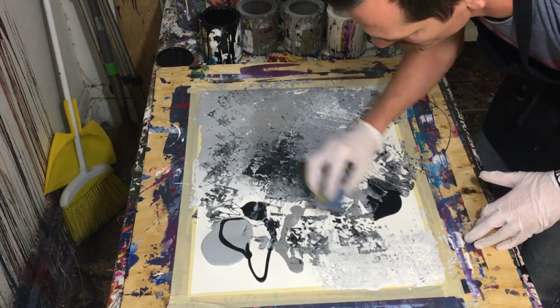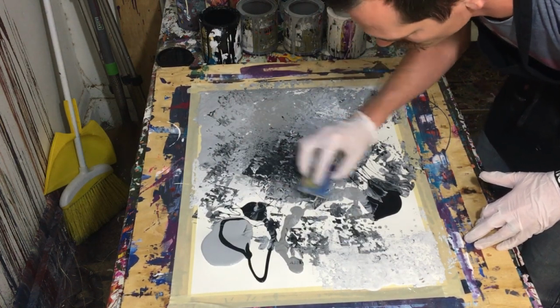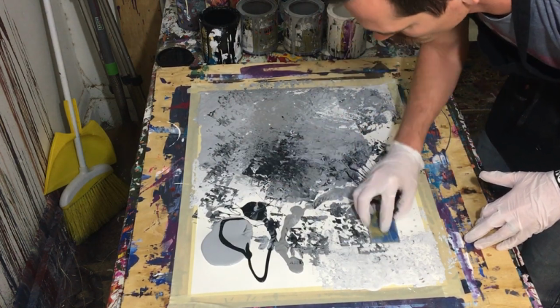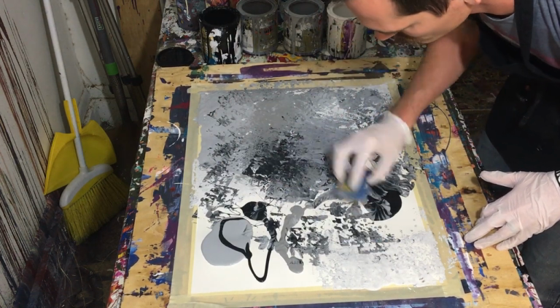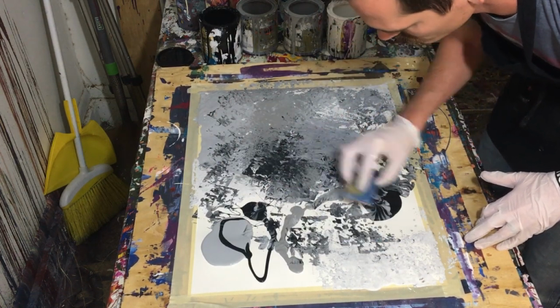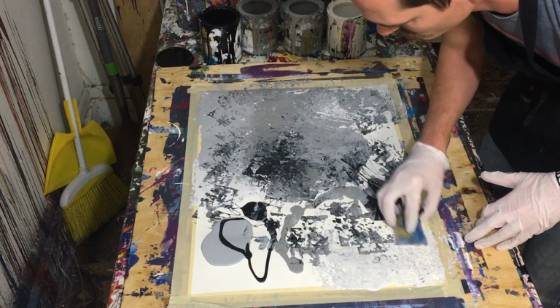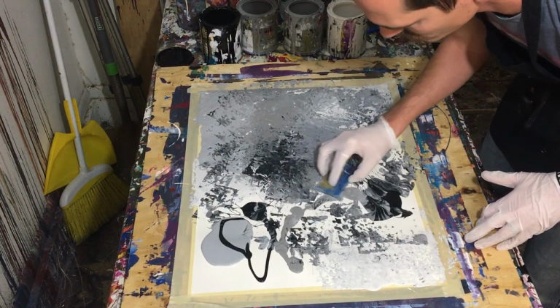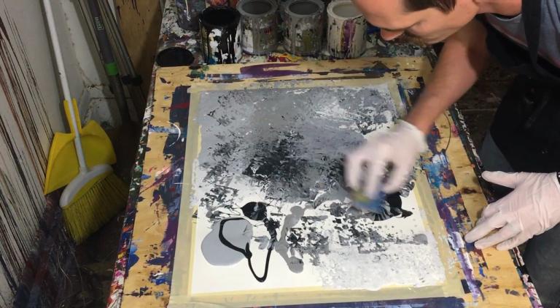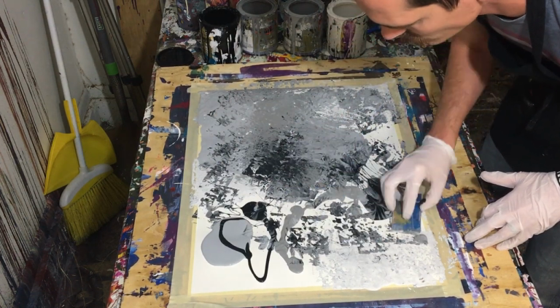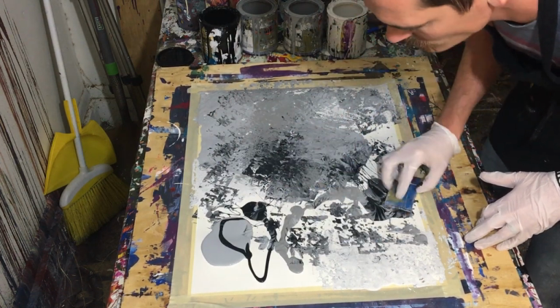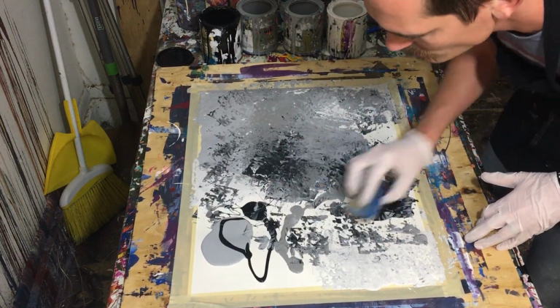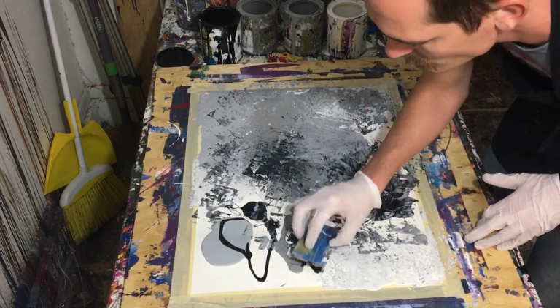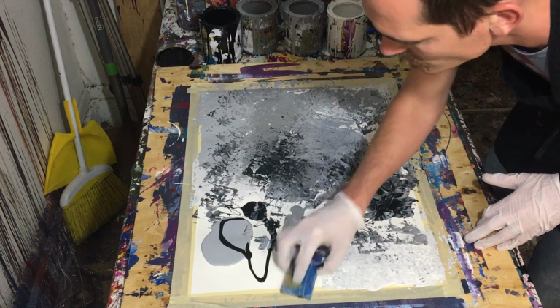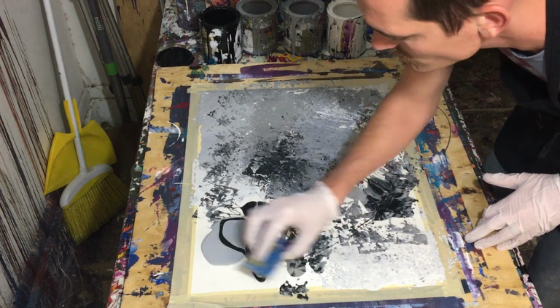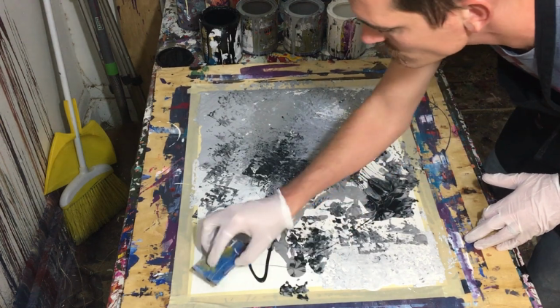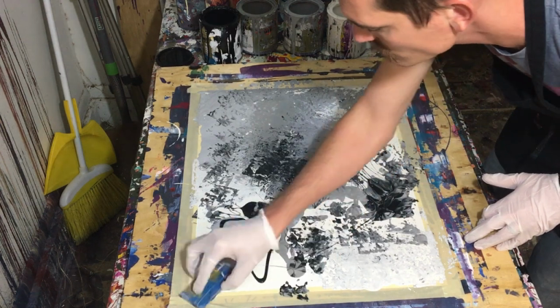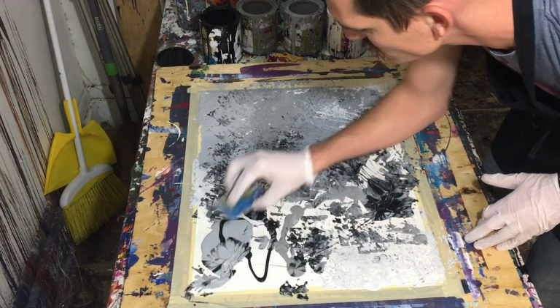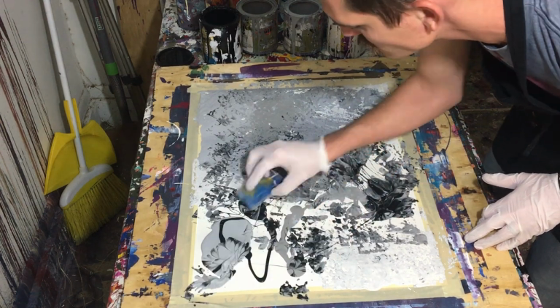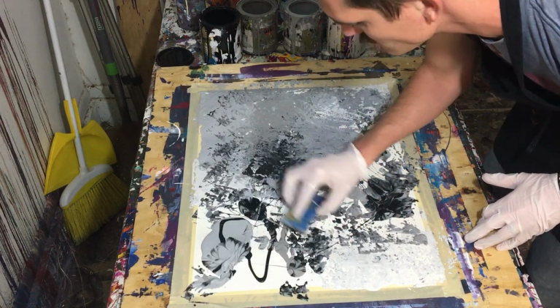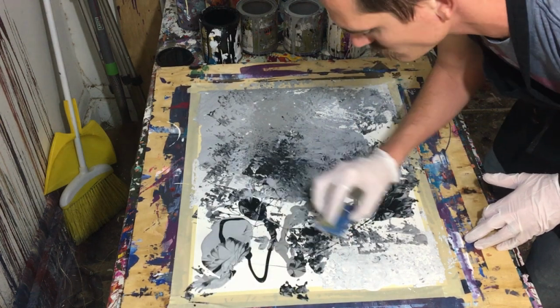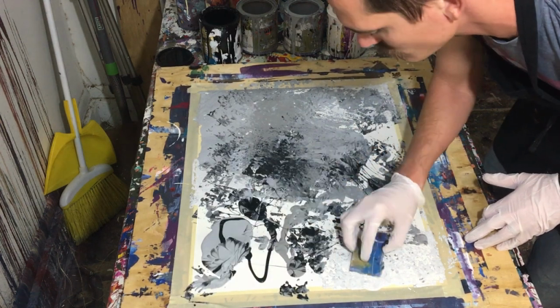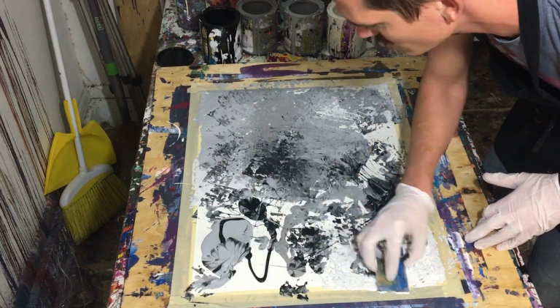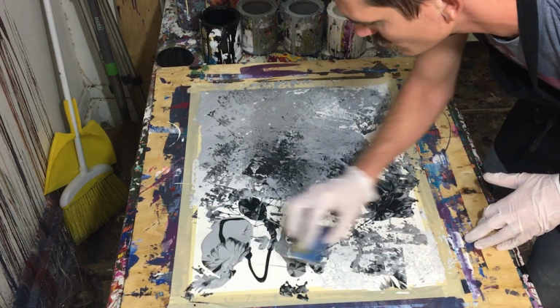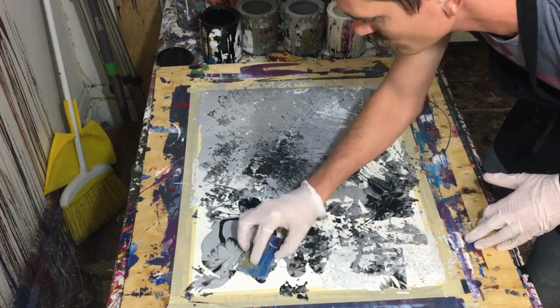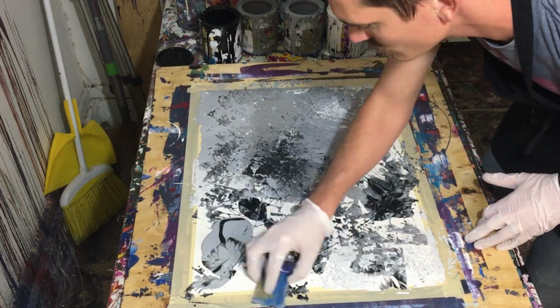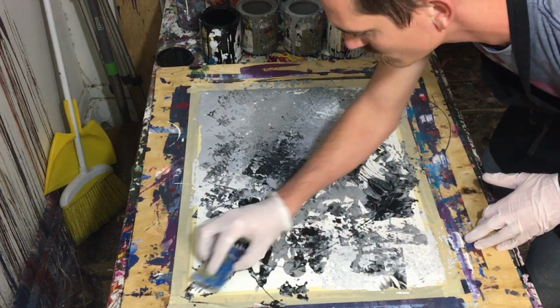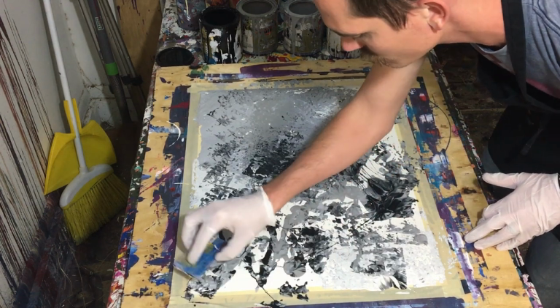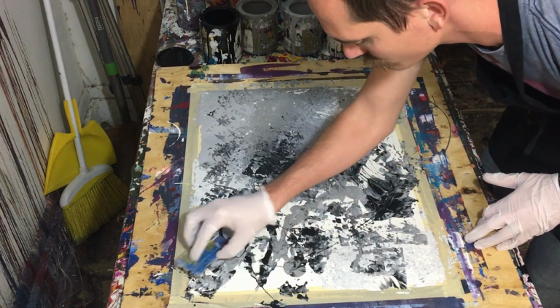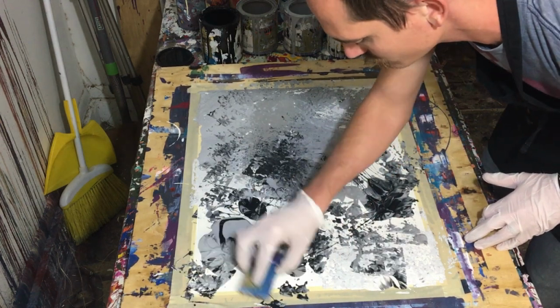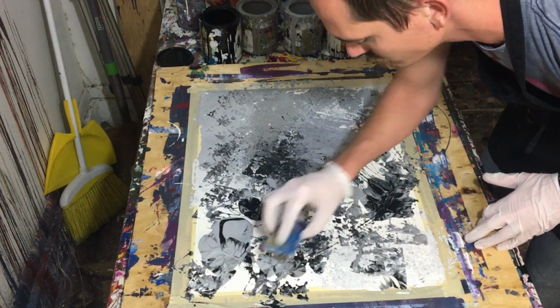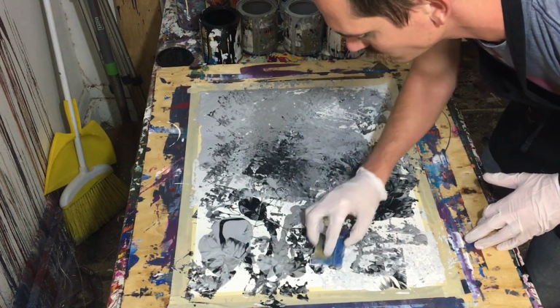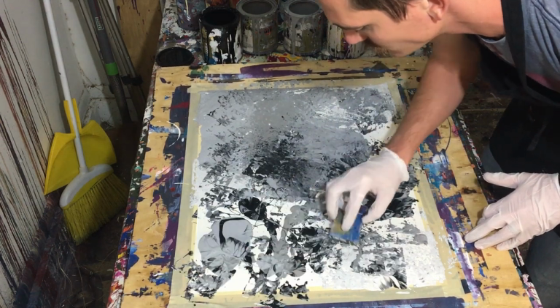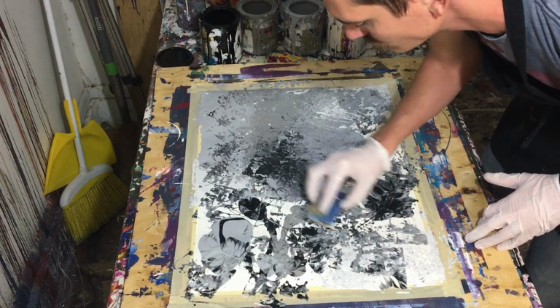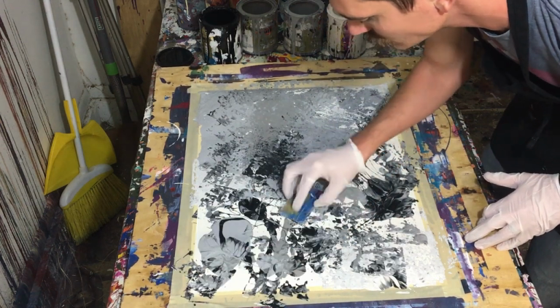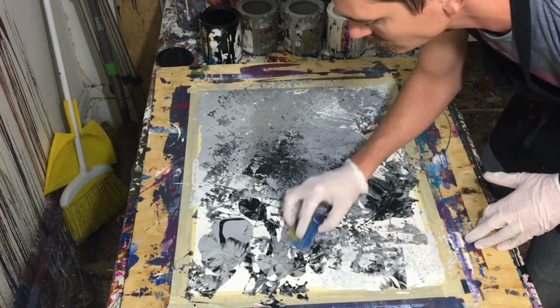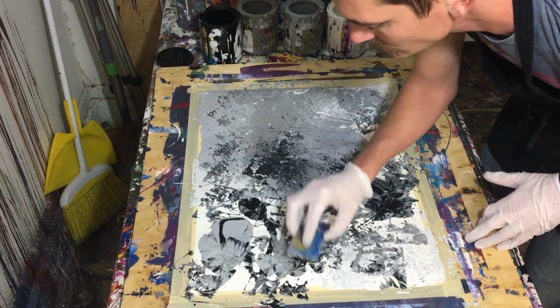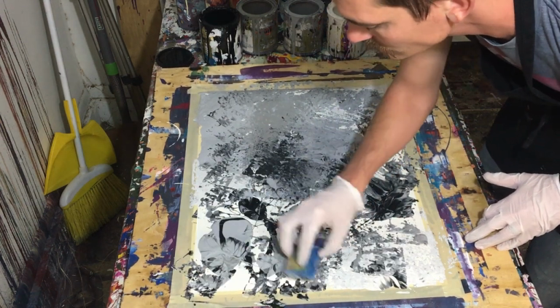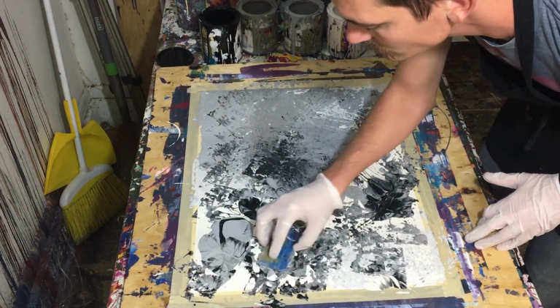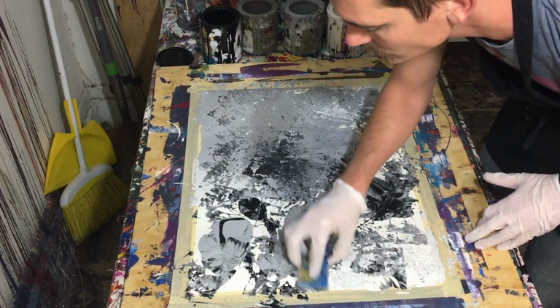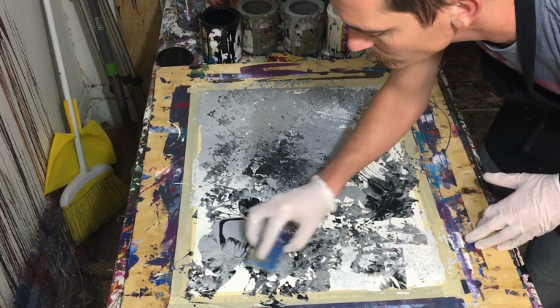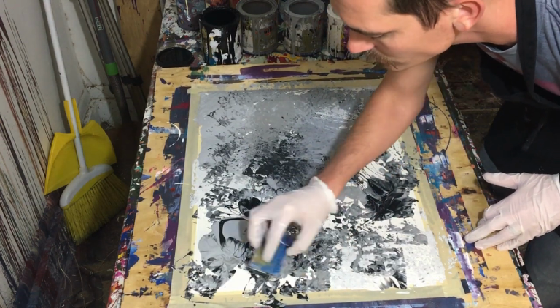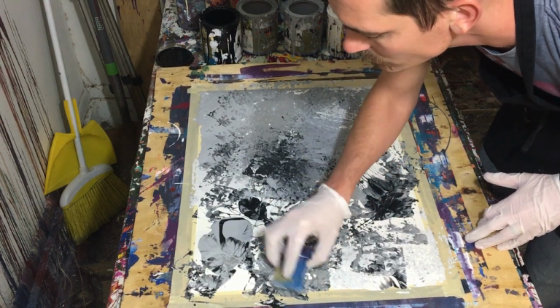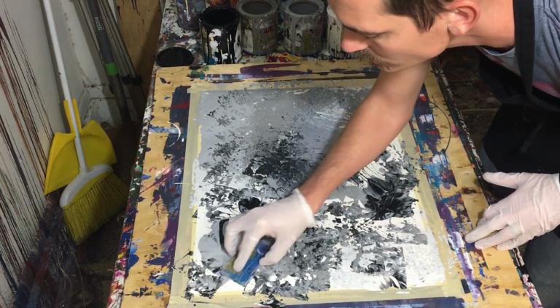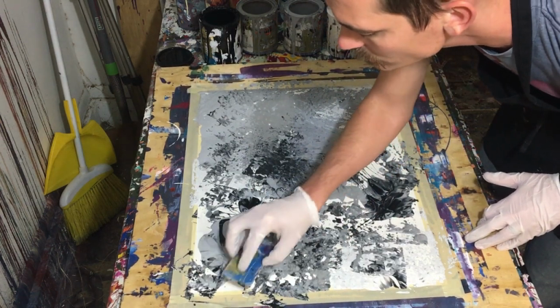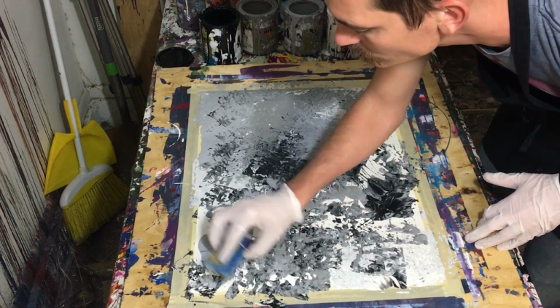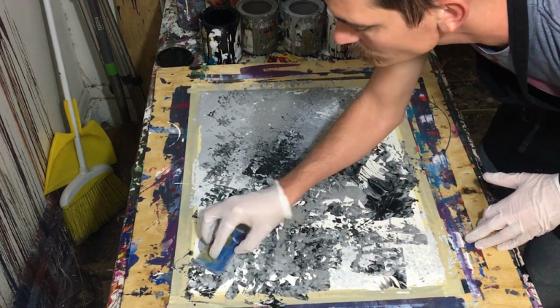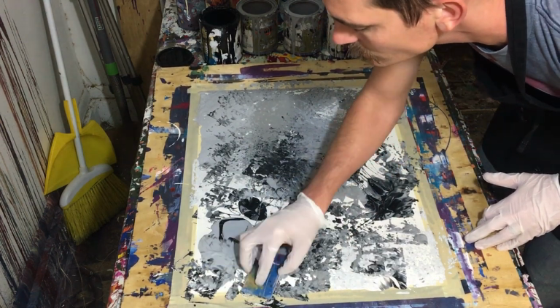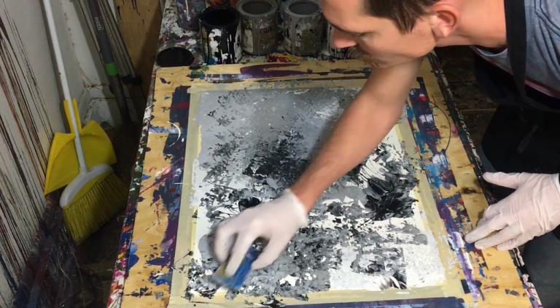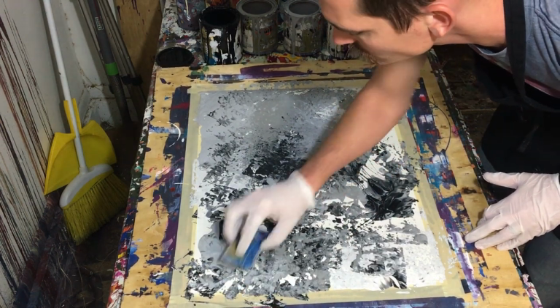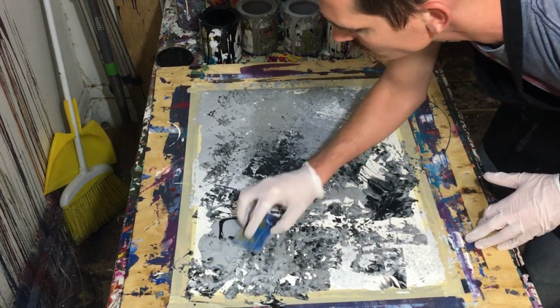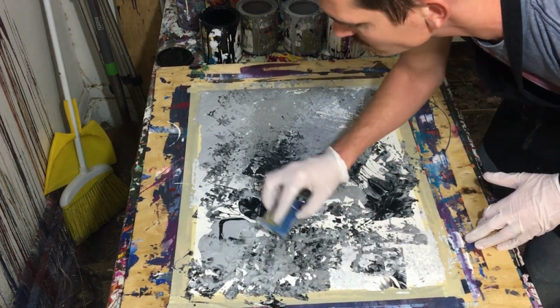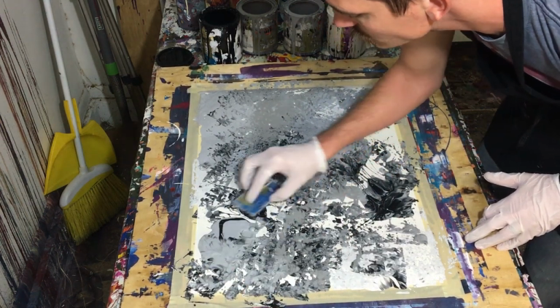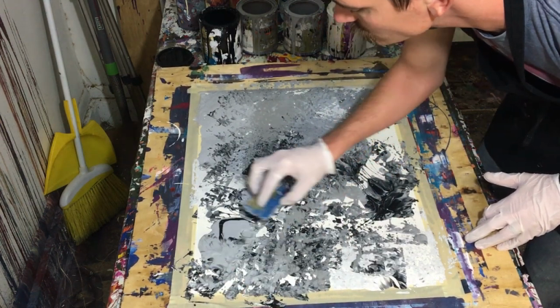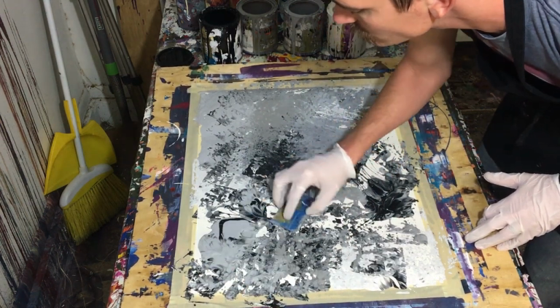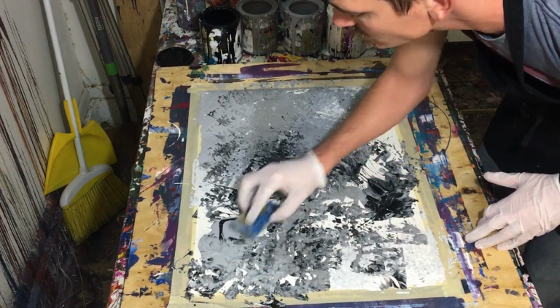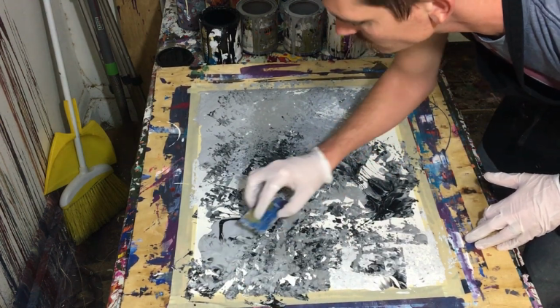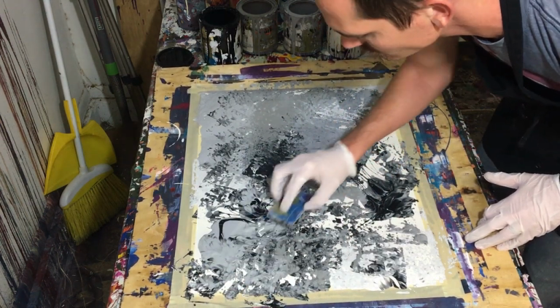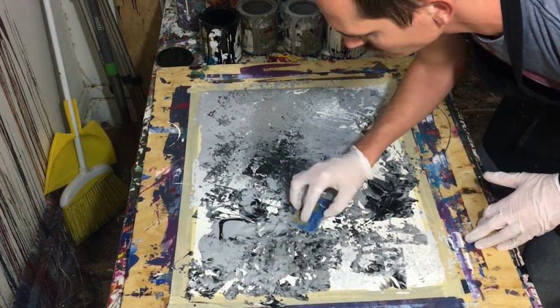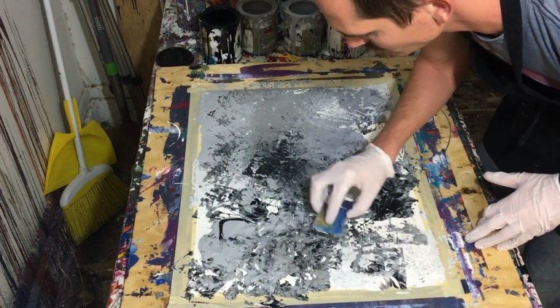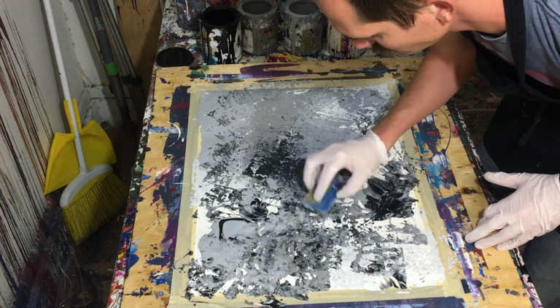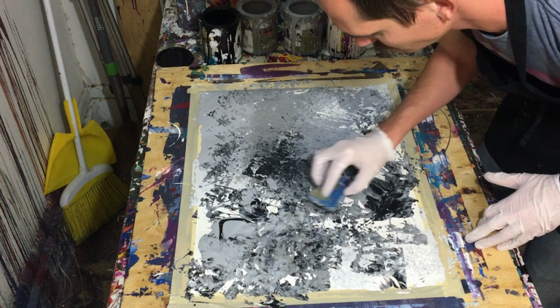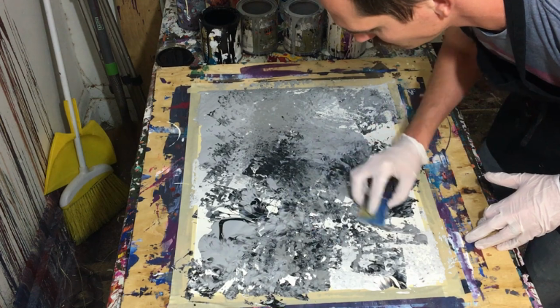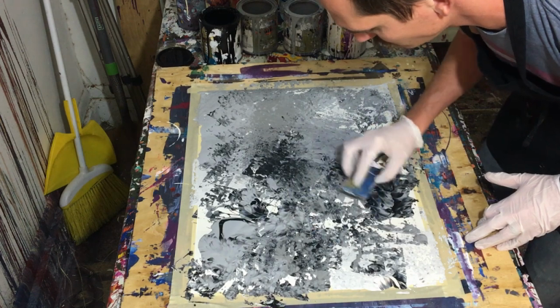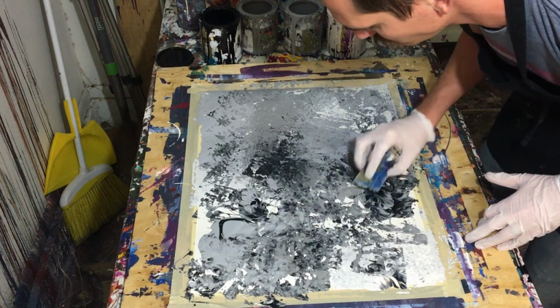But this one, towards the end, actually turned out pretty cool. And I guess we'll talk about a couple of other things.